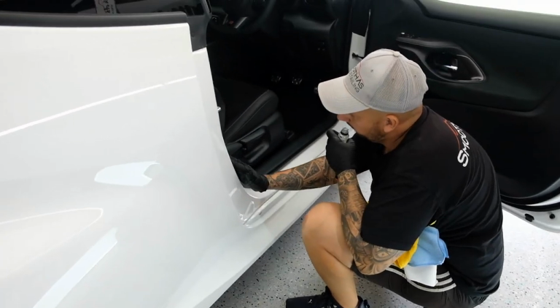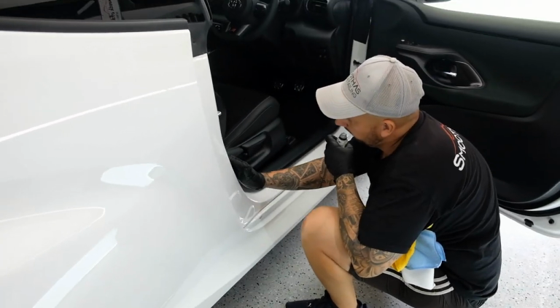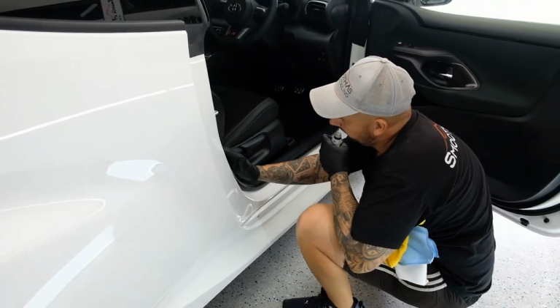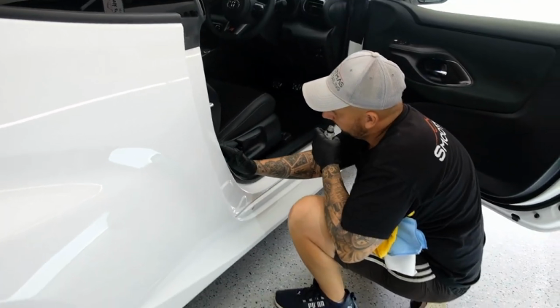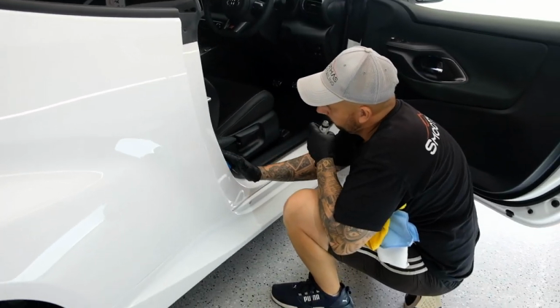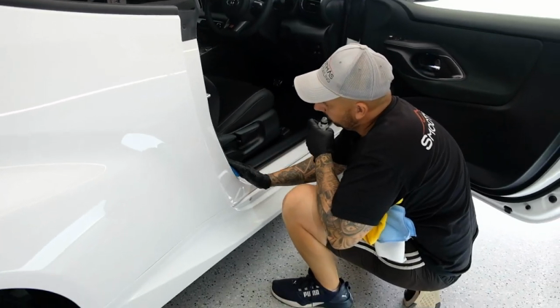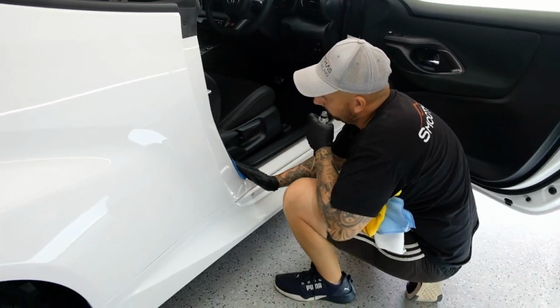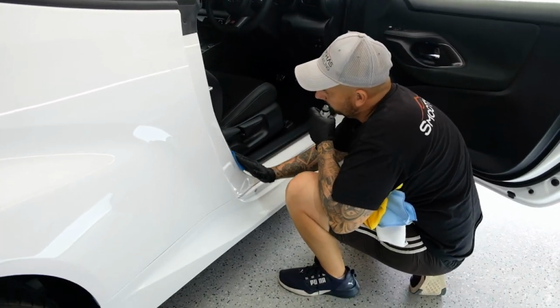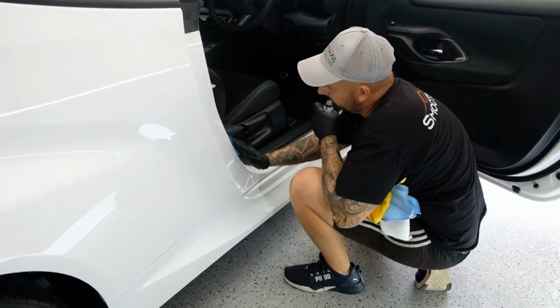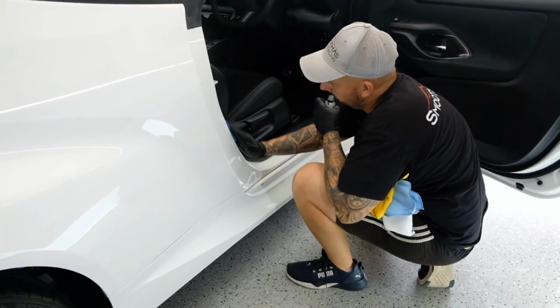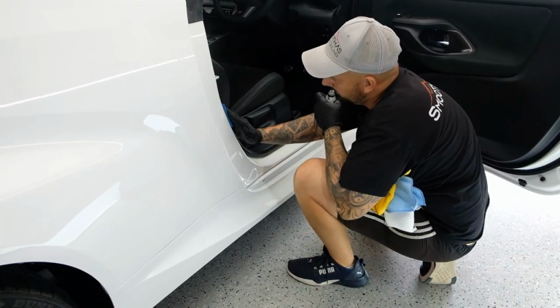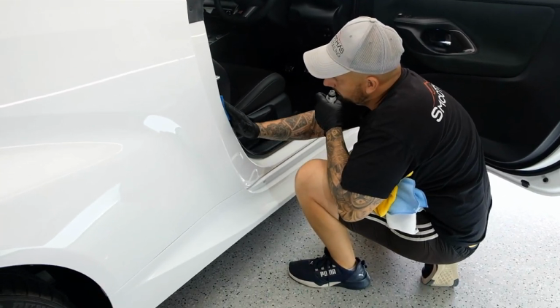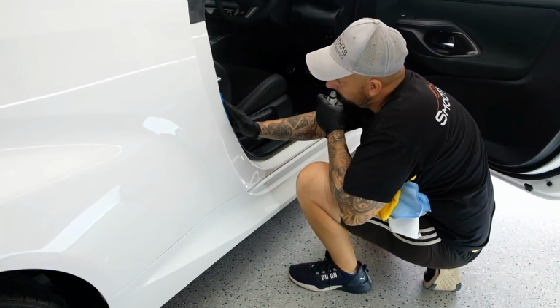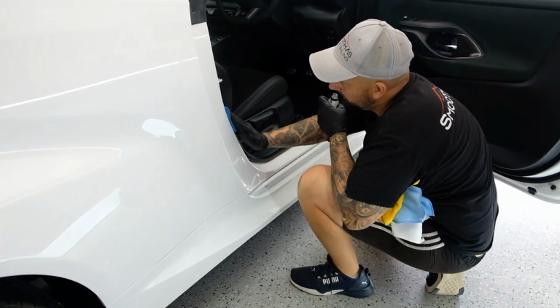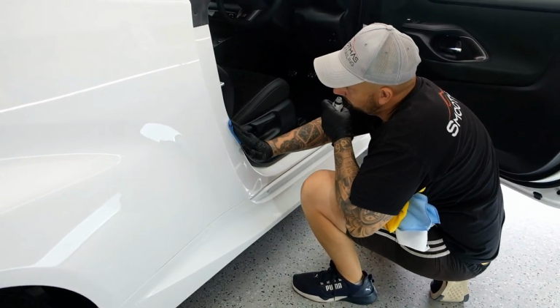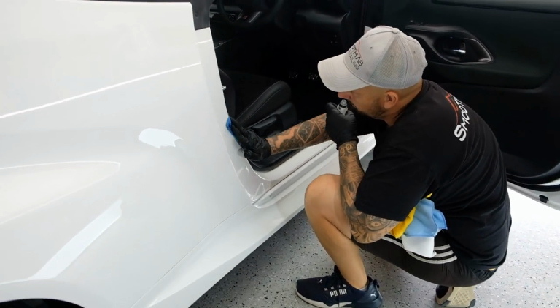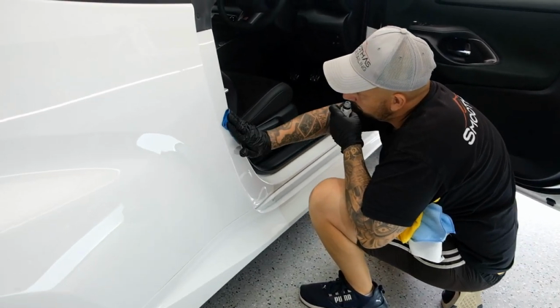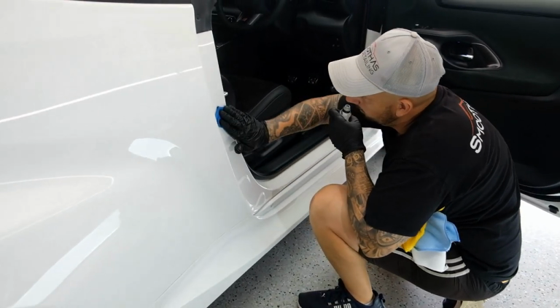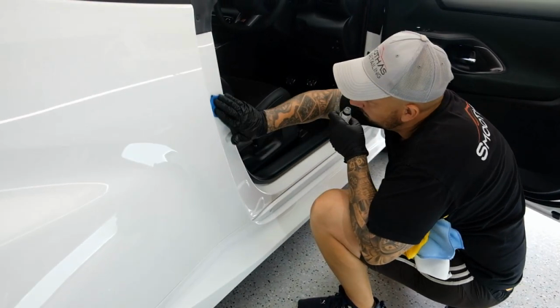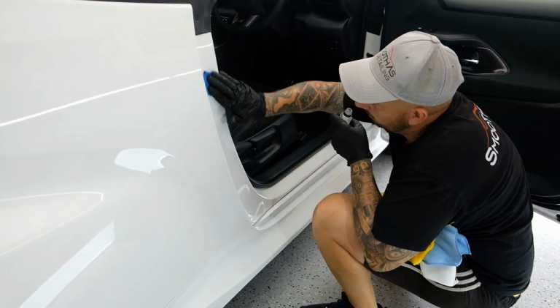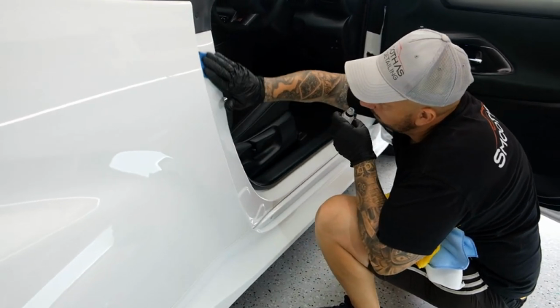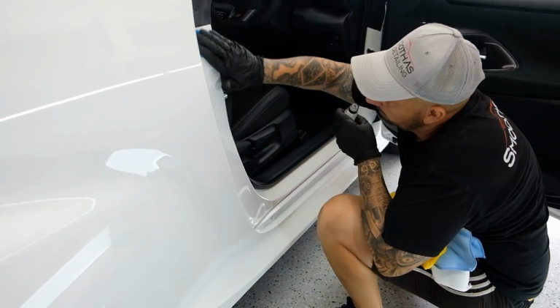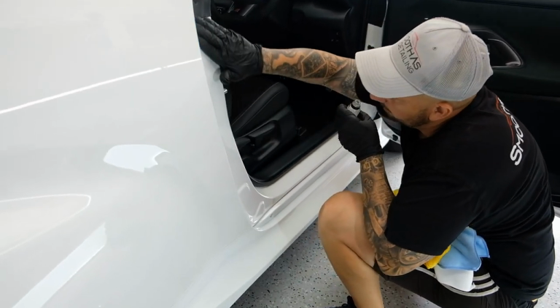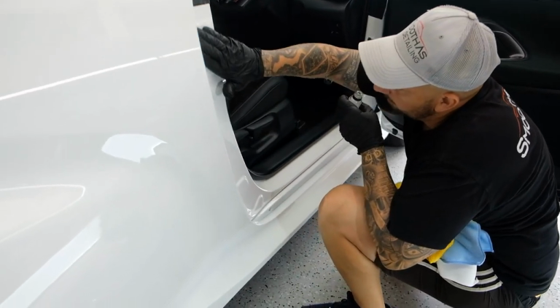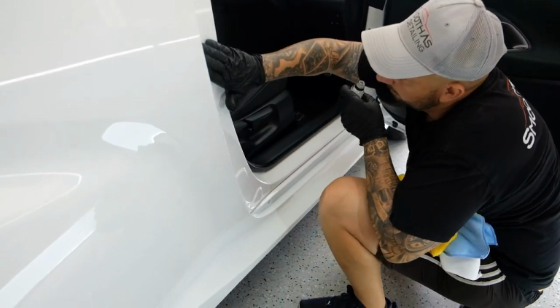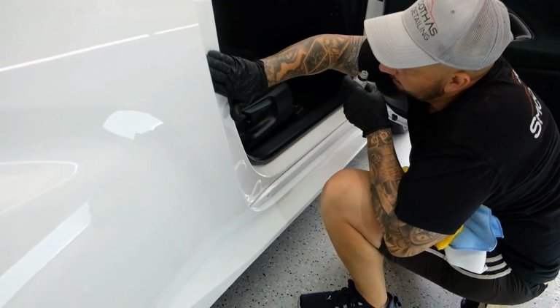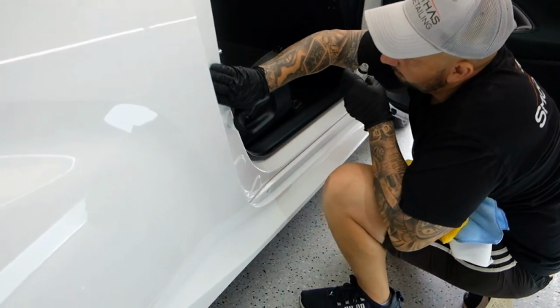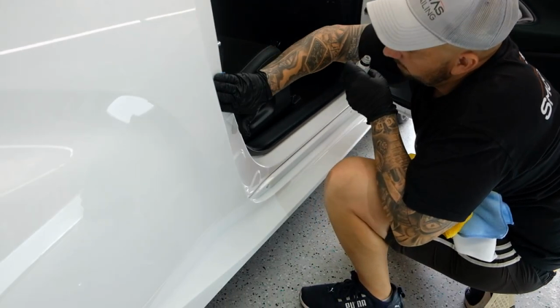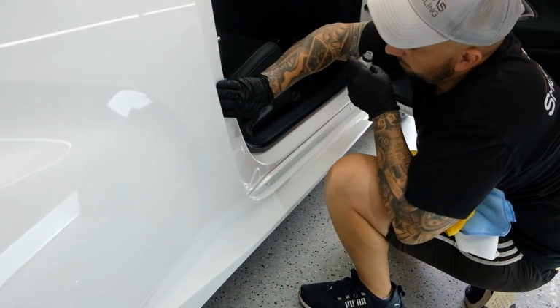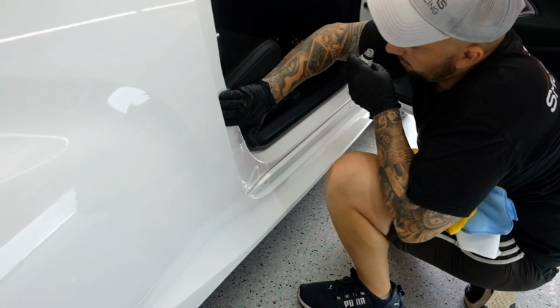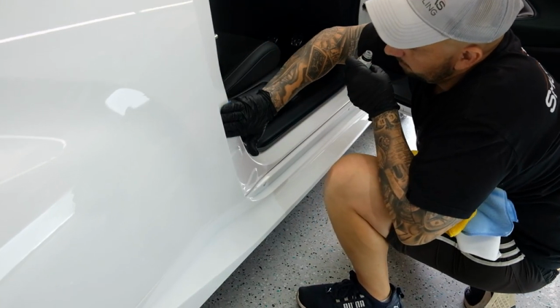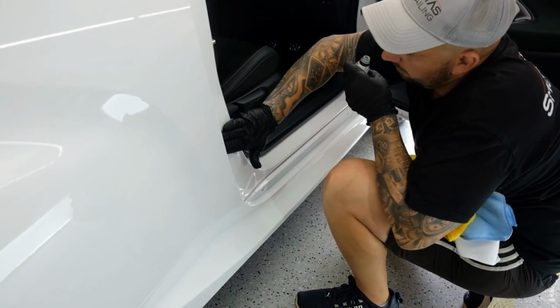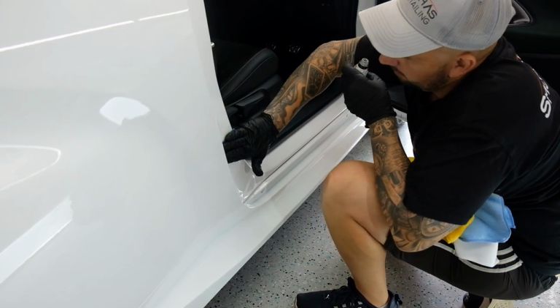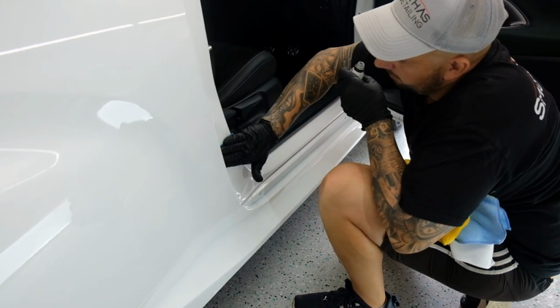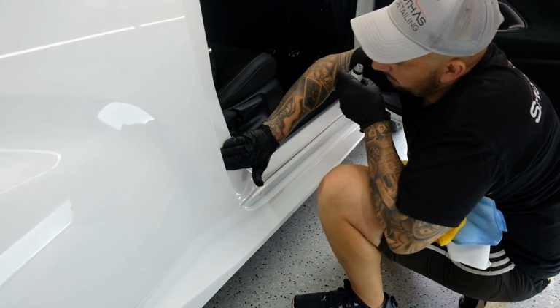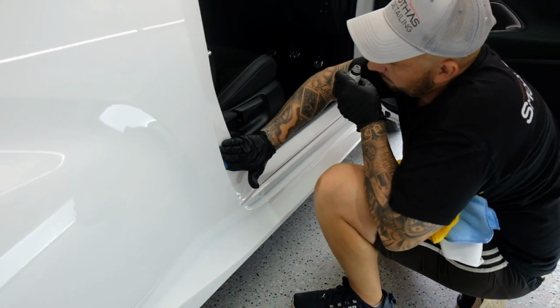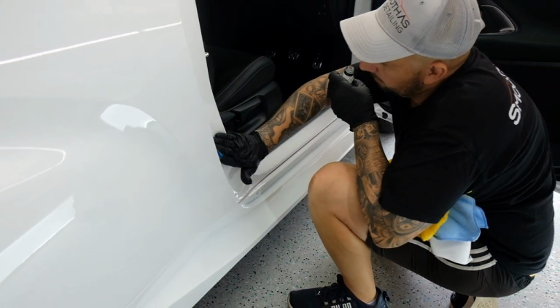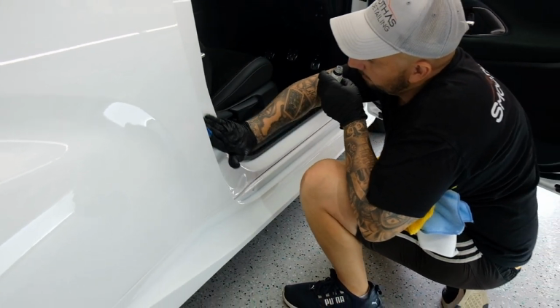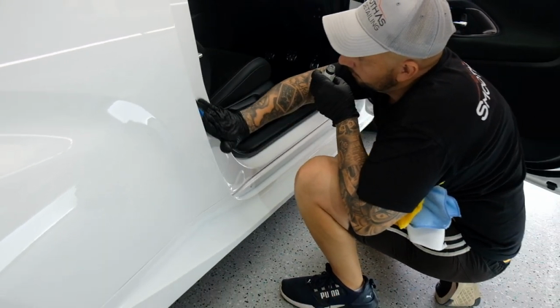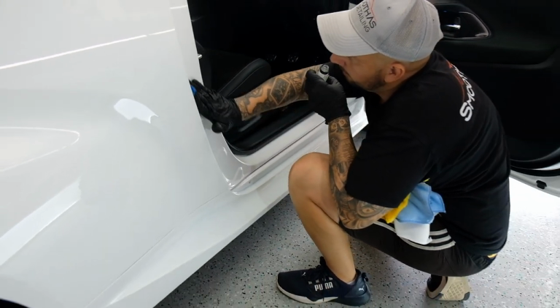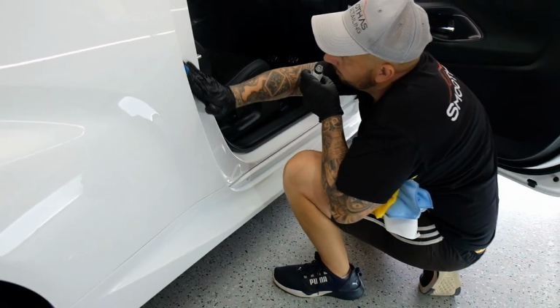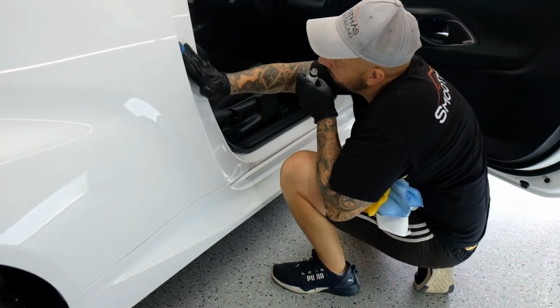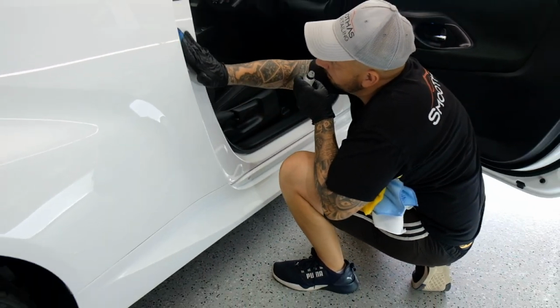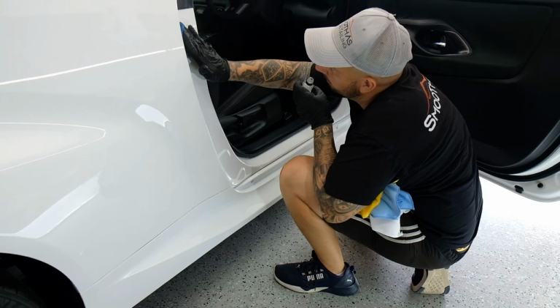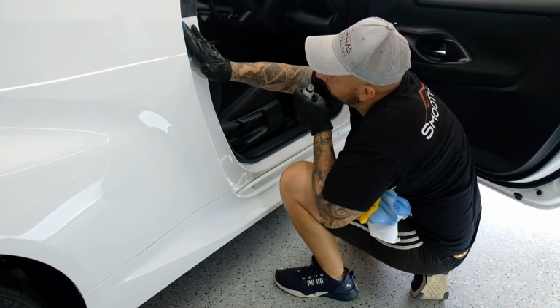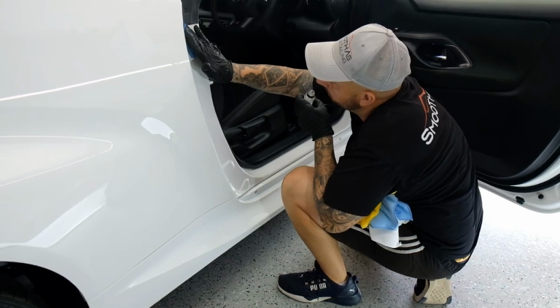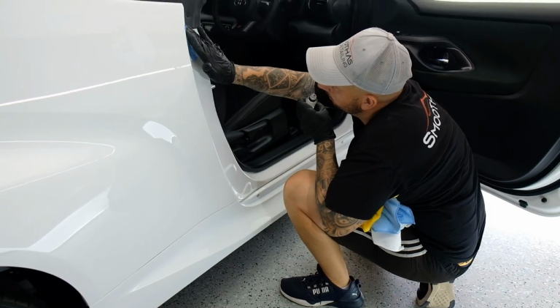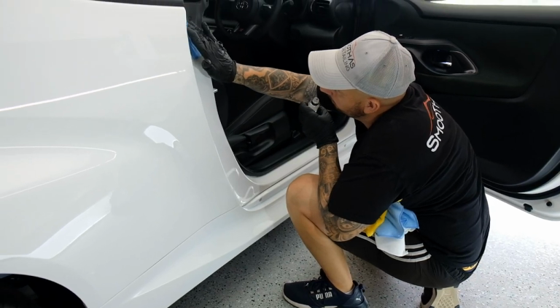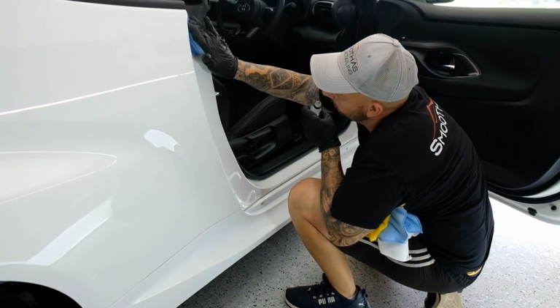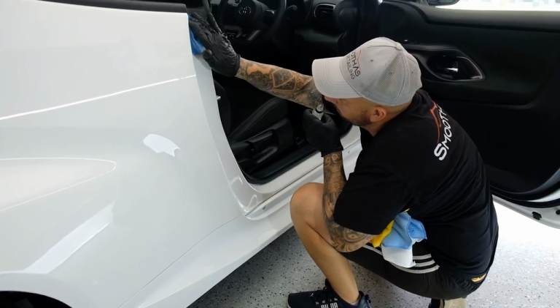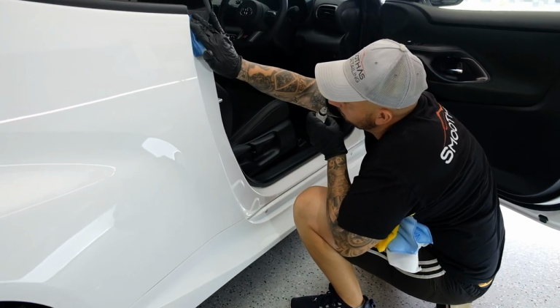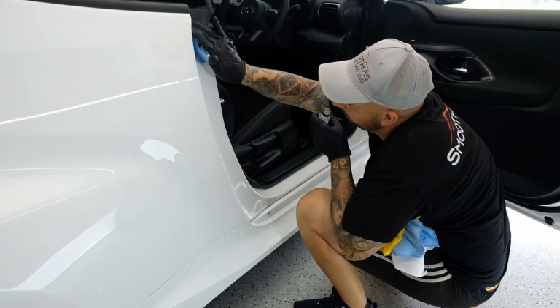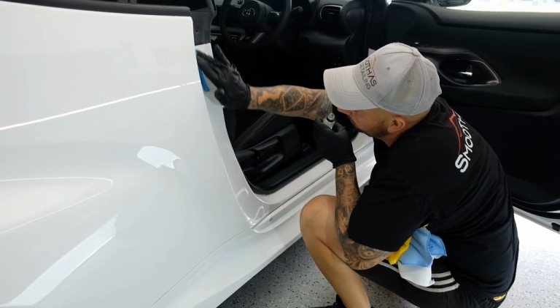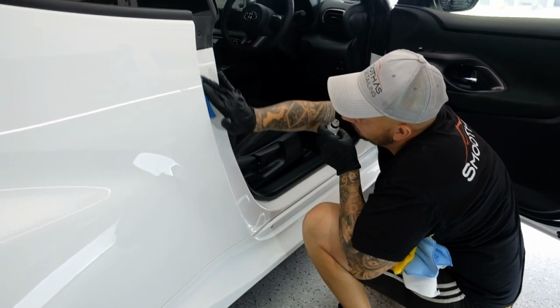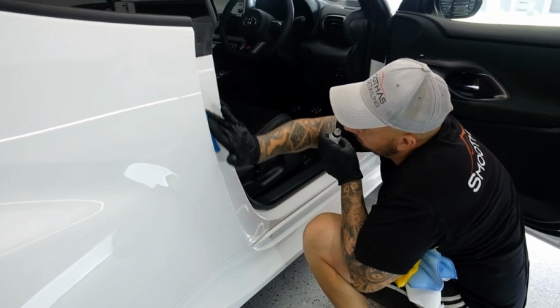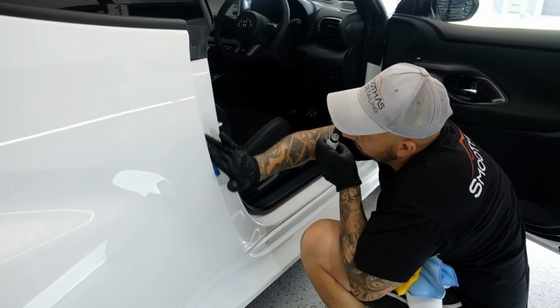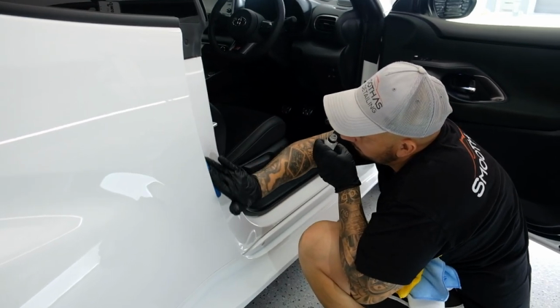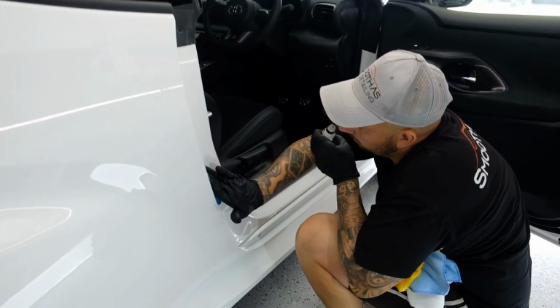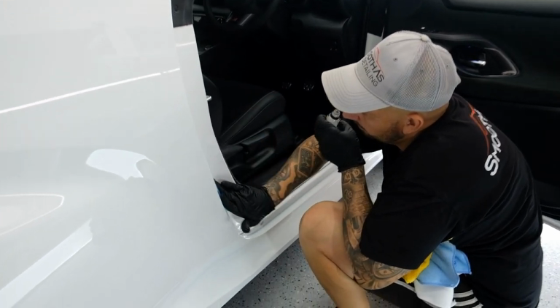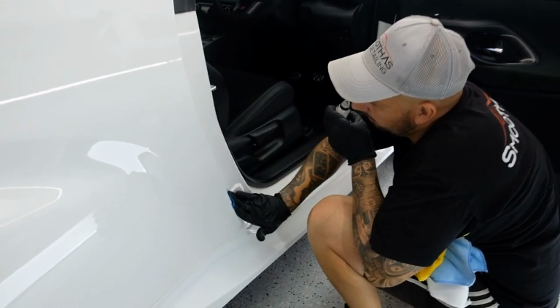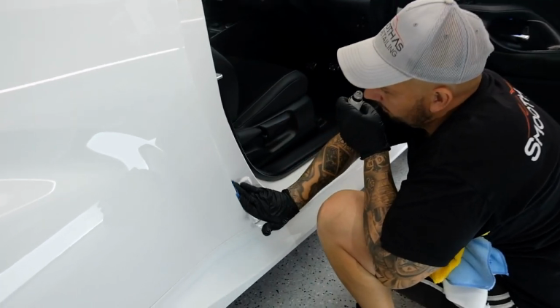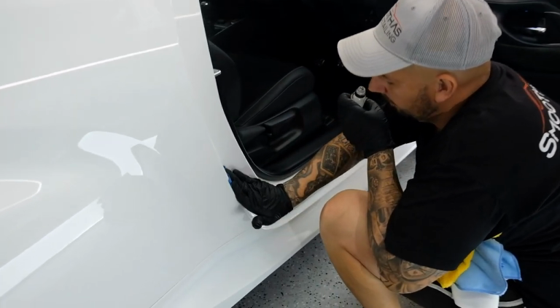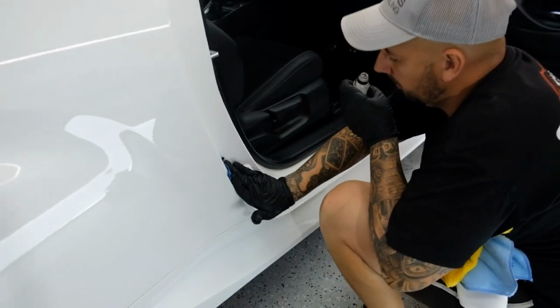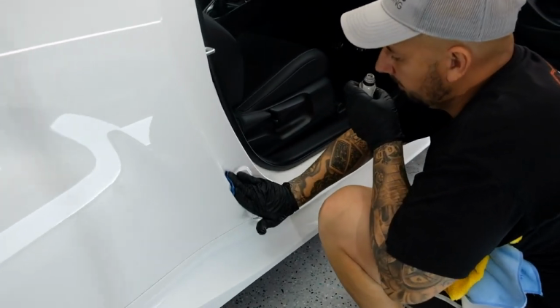Finishing the coating by coating all the internal door jams. Every coating package gets this.